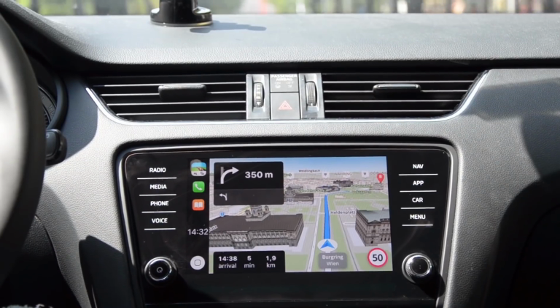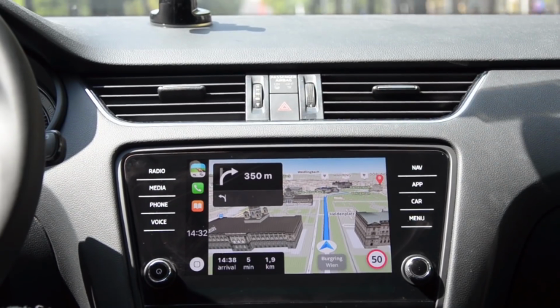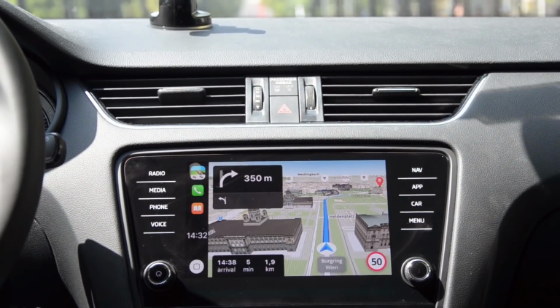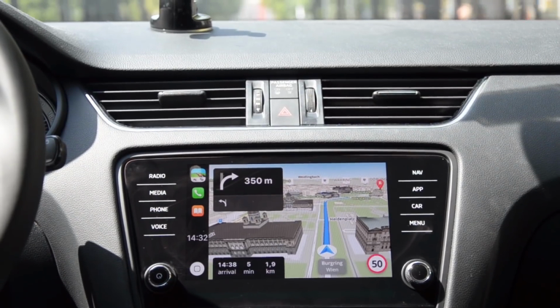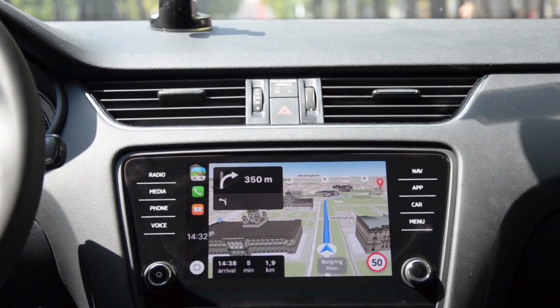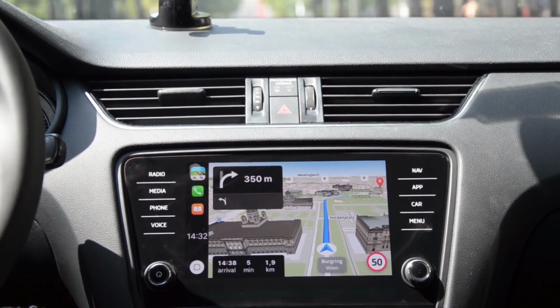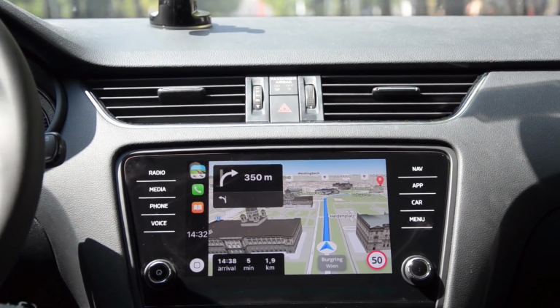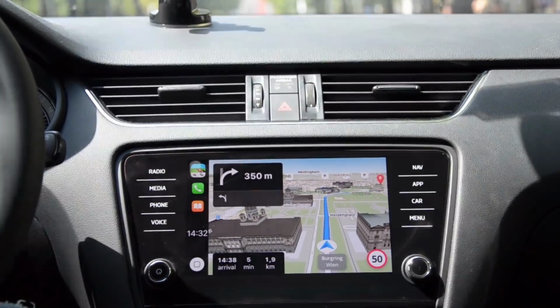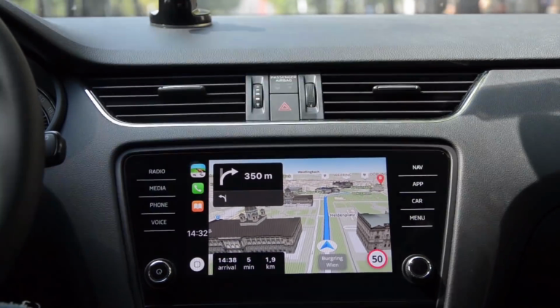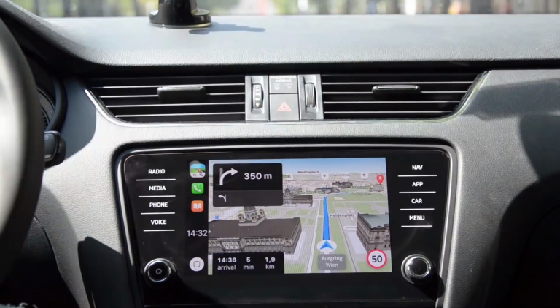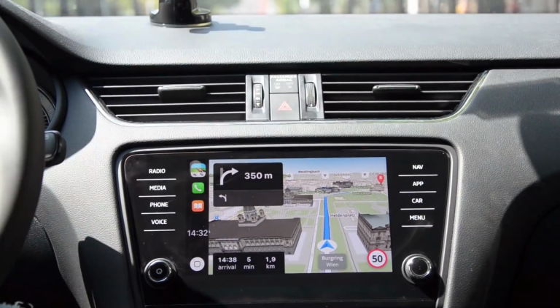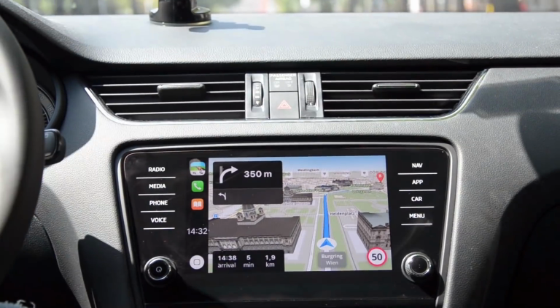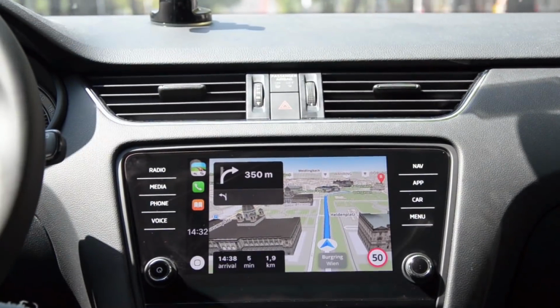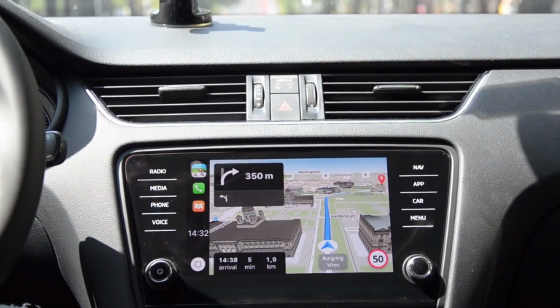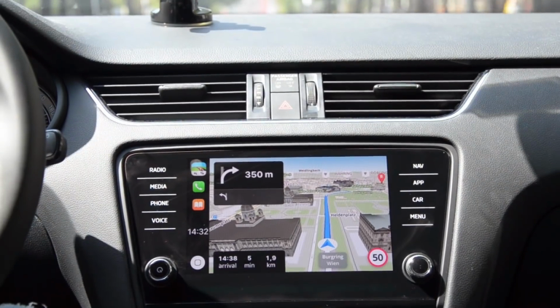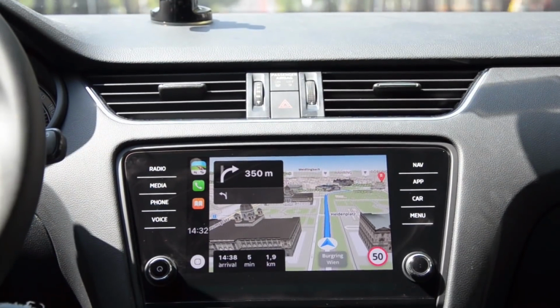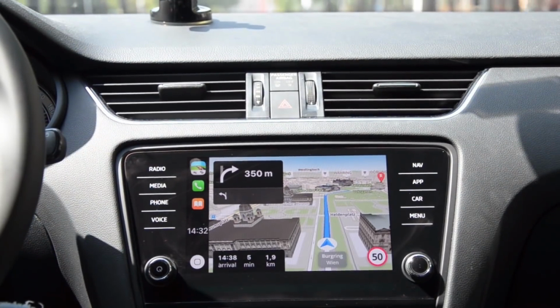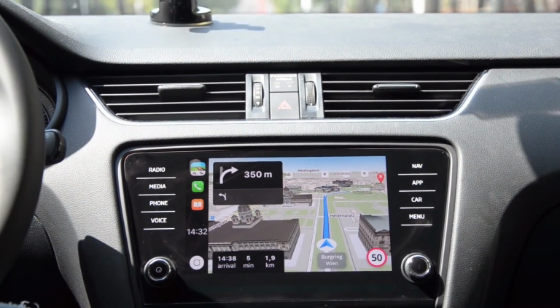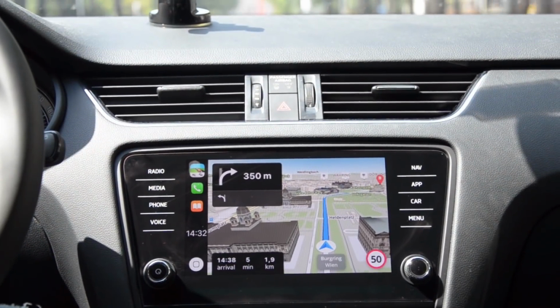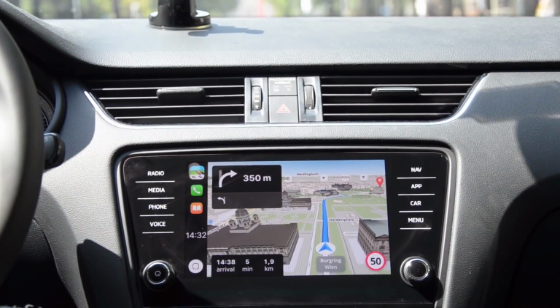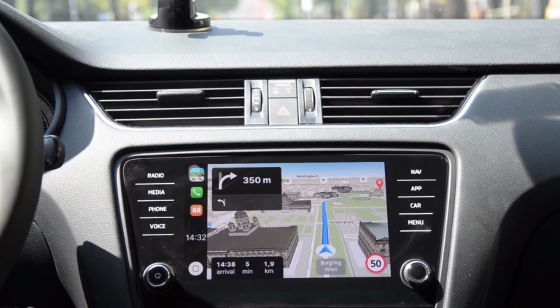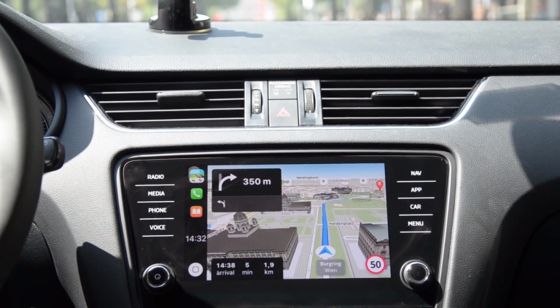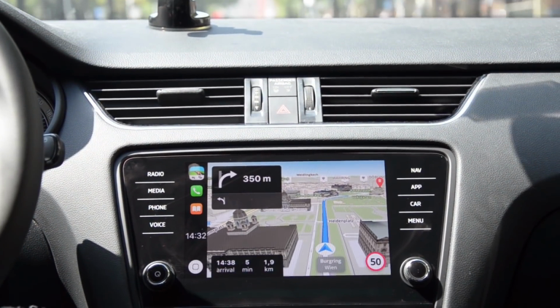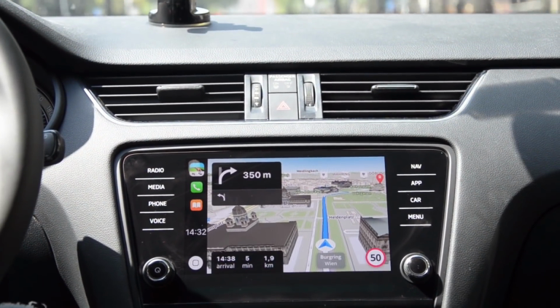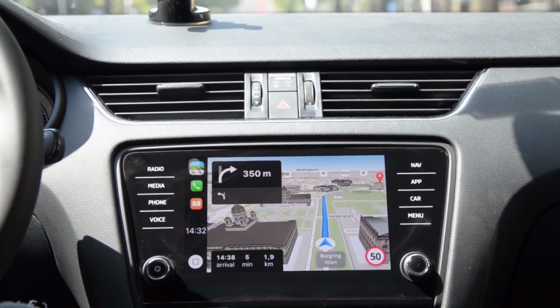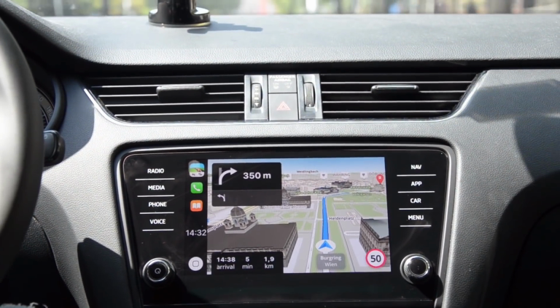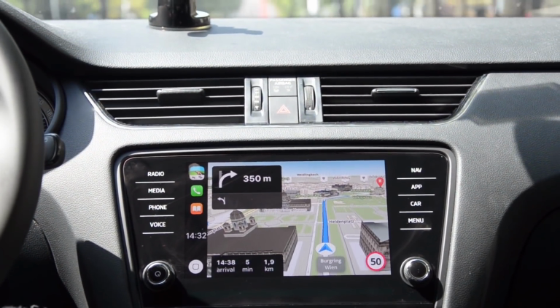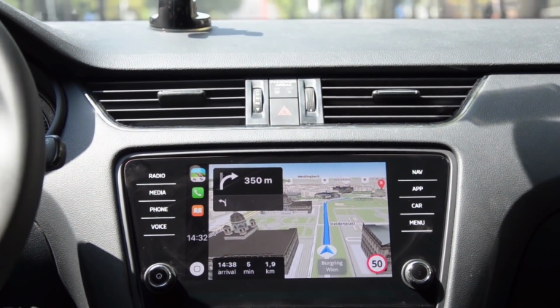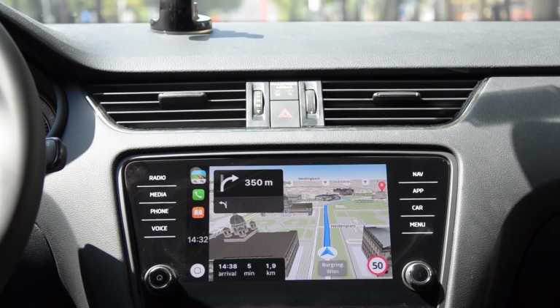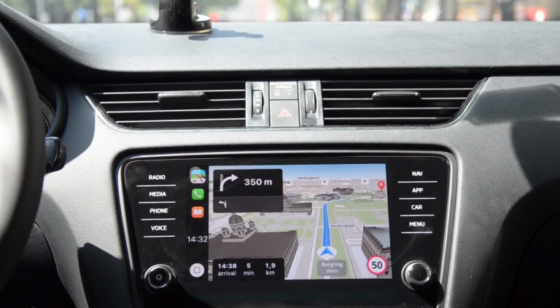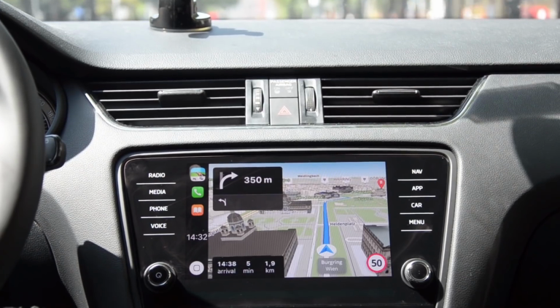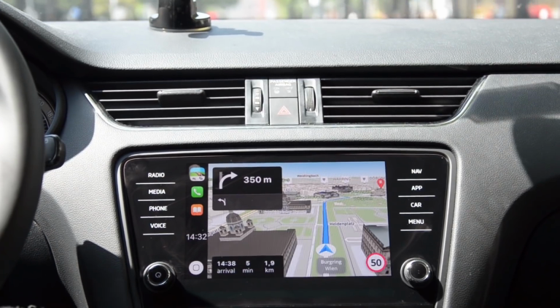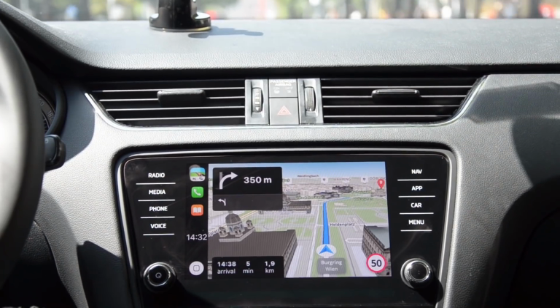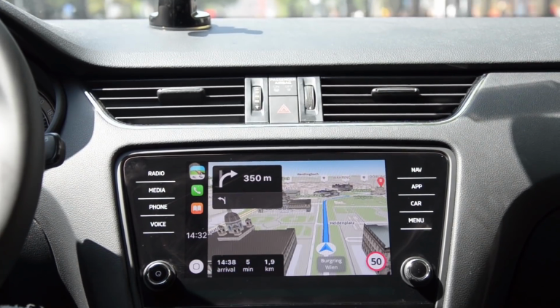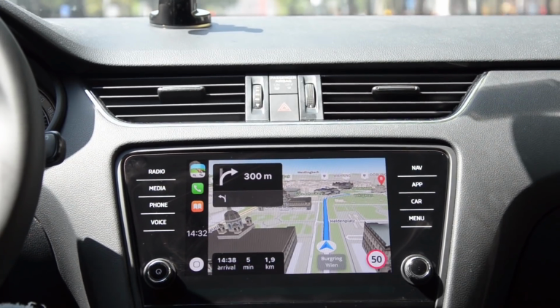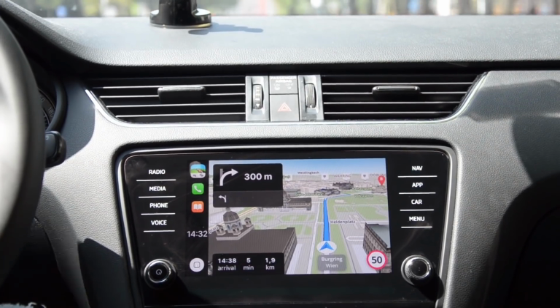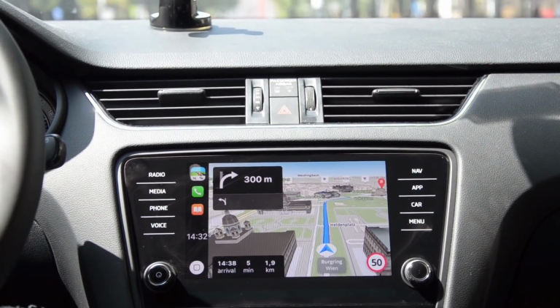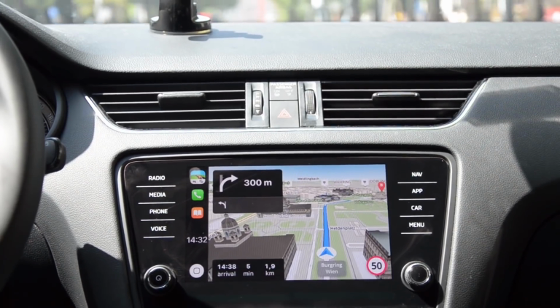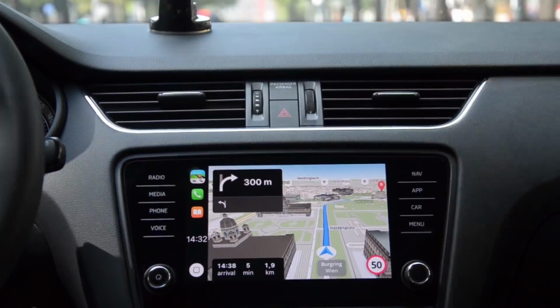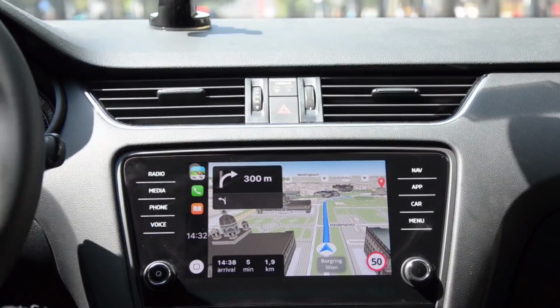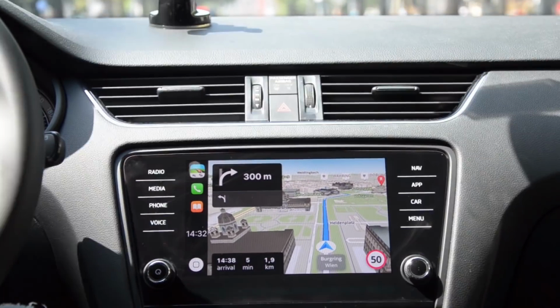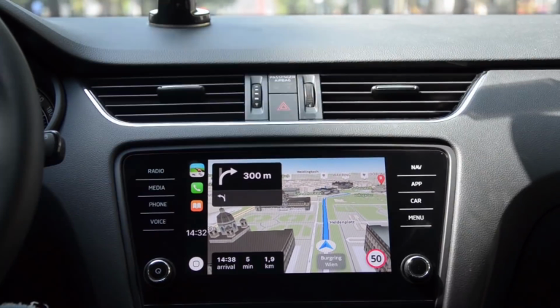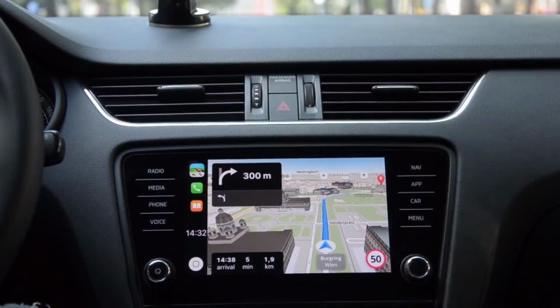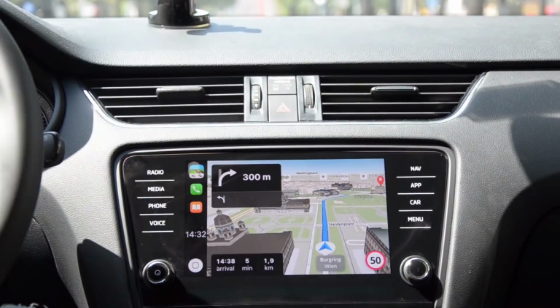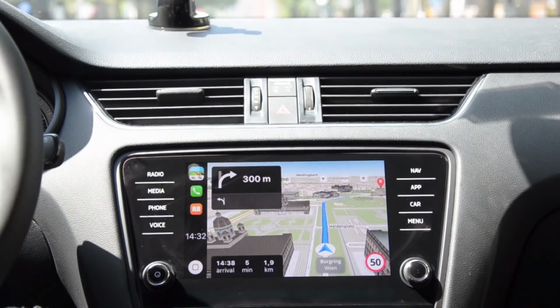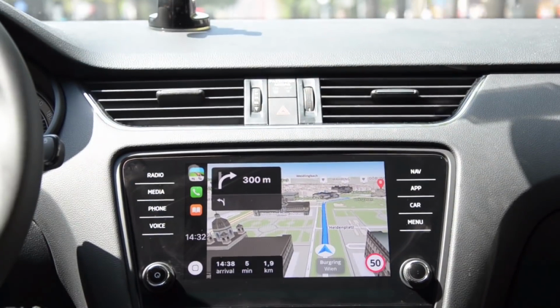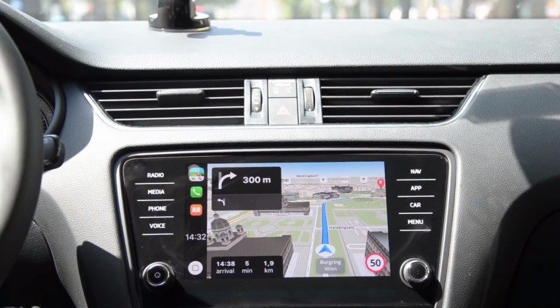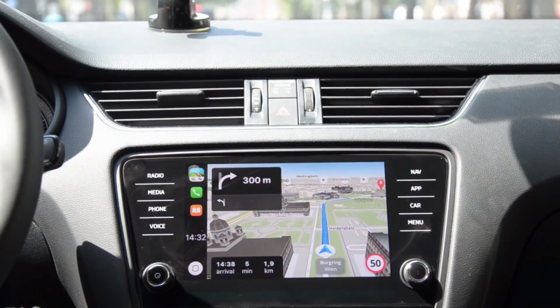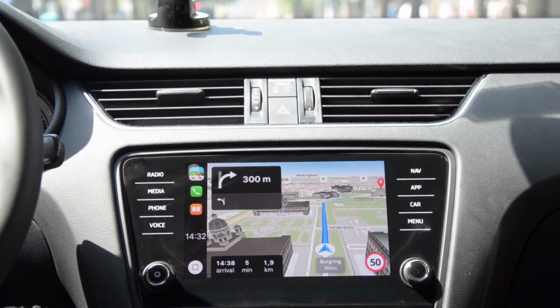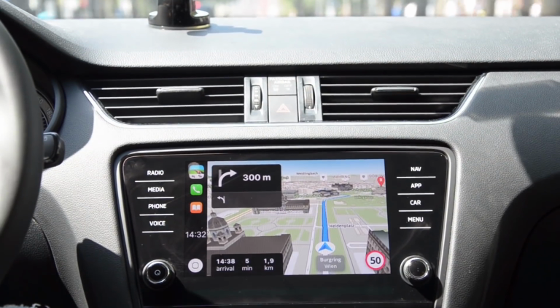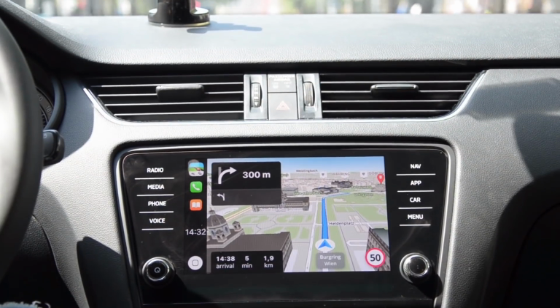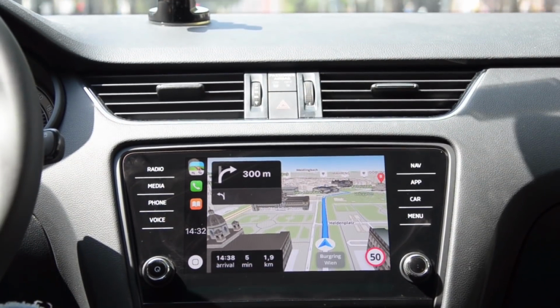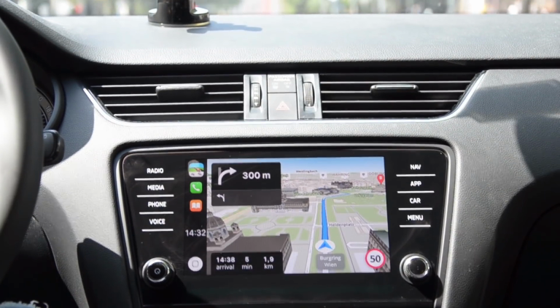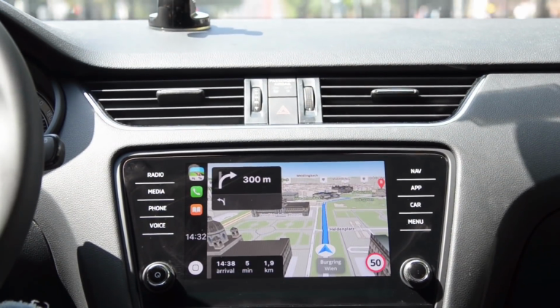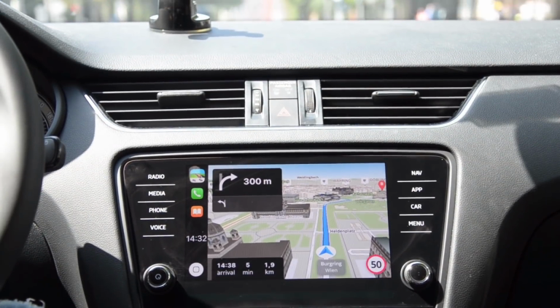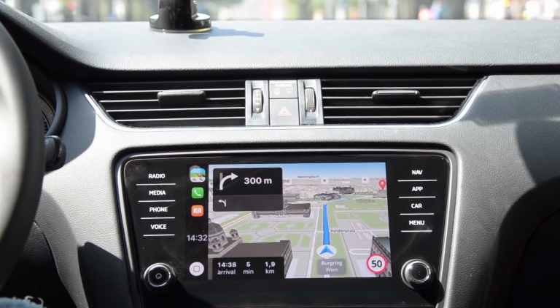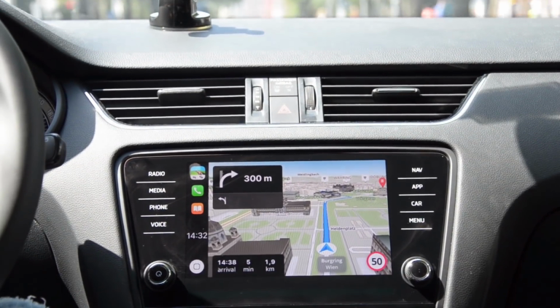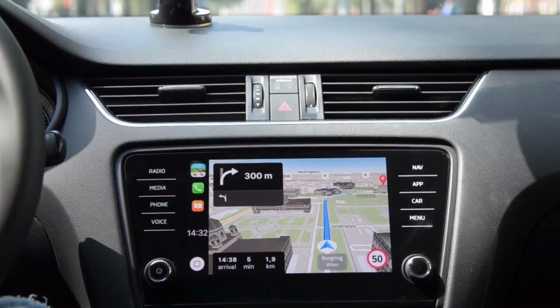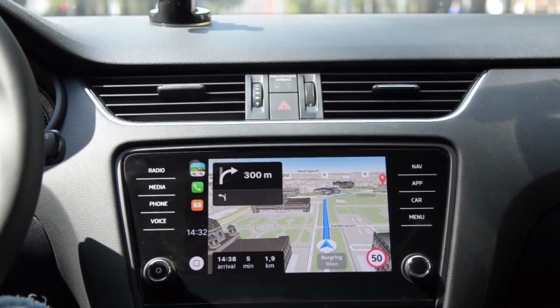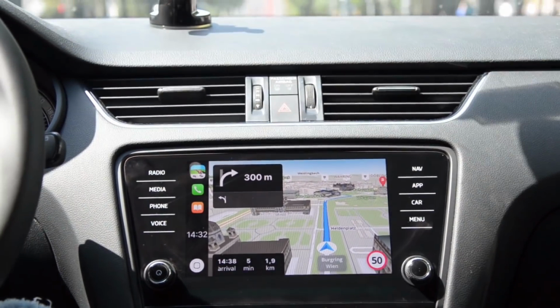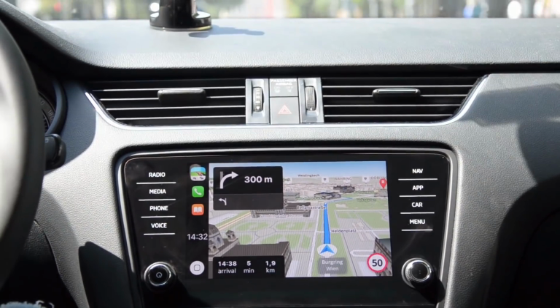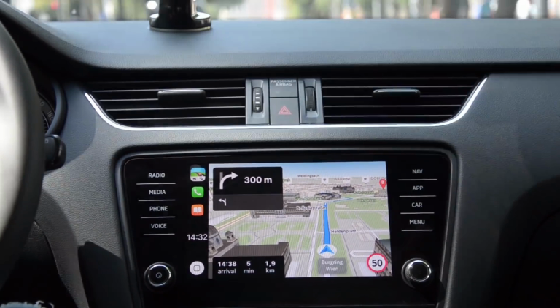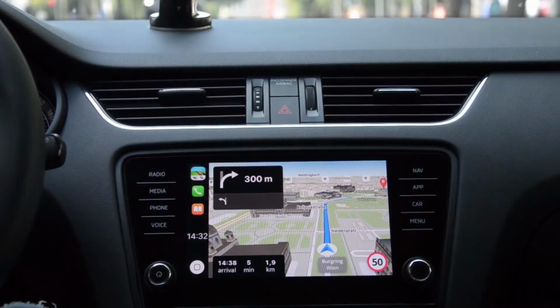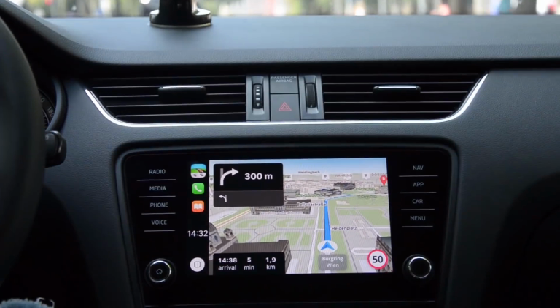All around us you can see all these beautiful 3D model buildings. You can come across more than a thousand of them in our navigation all over the world.